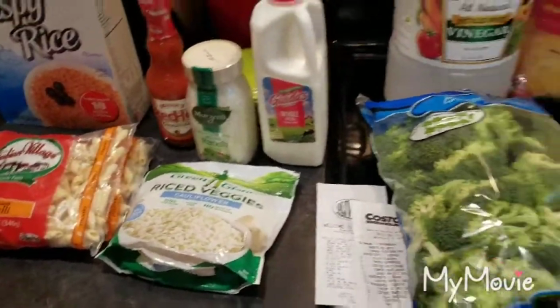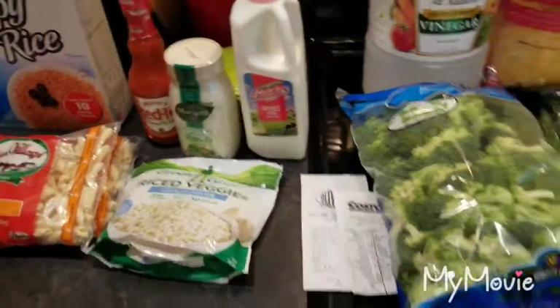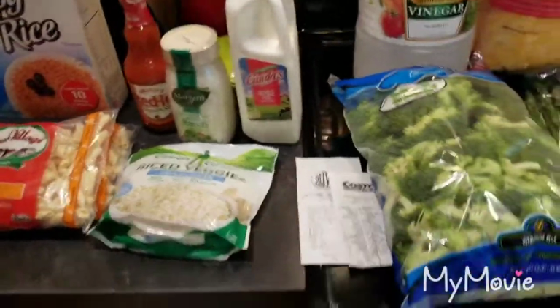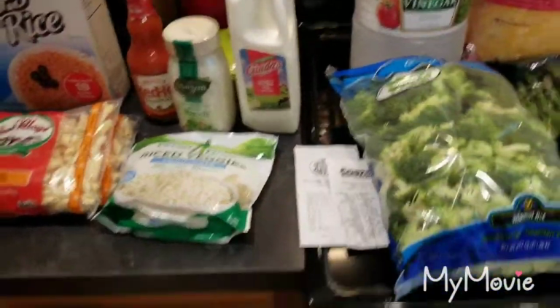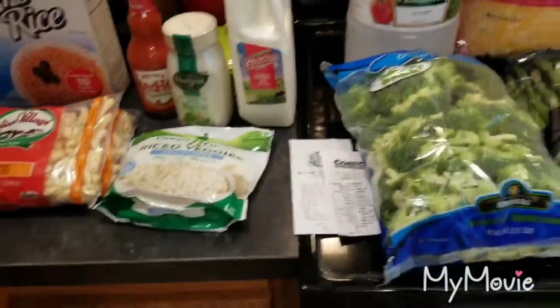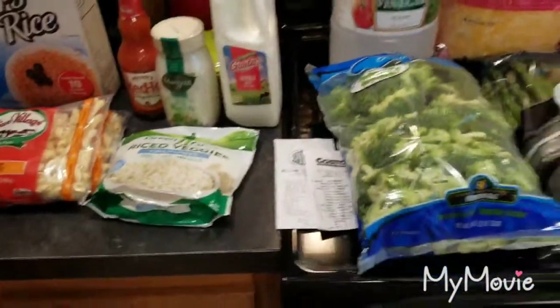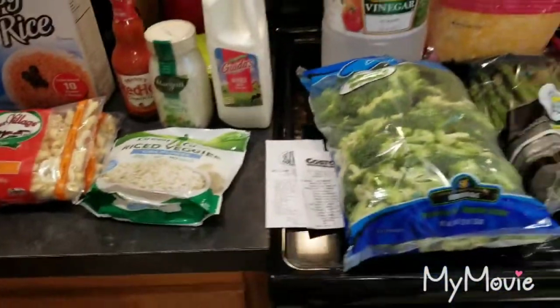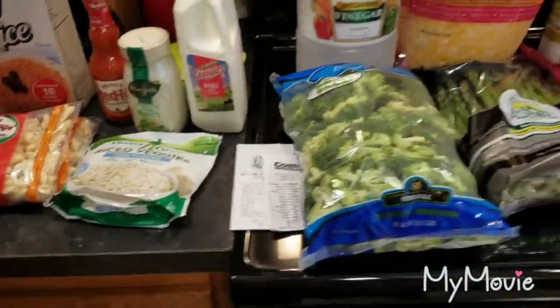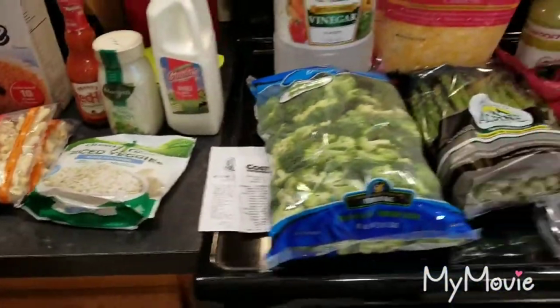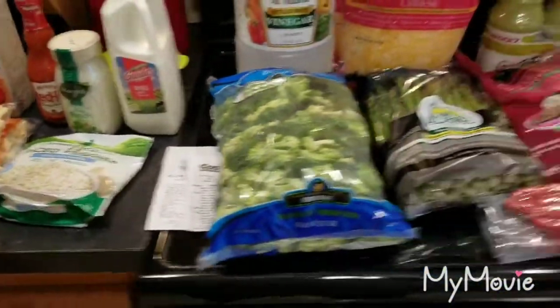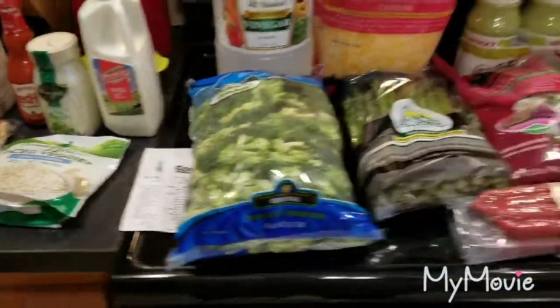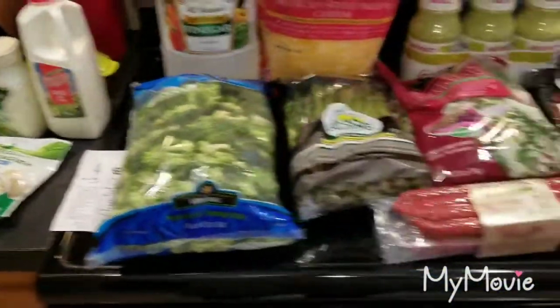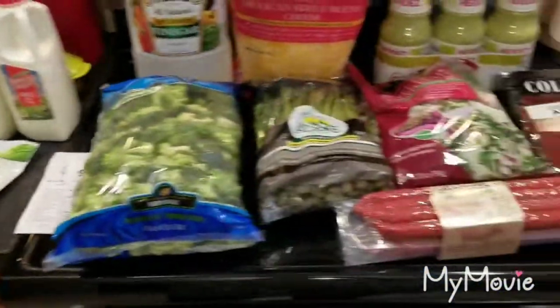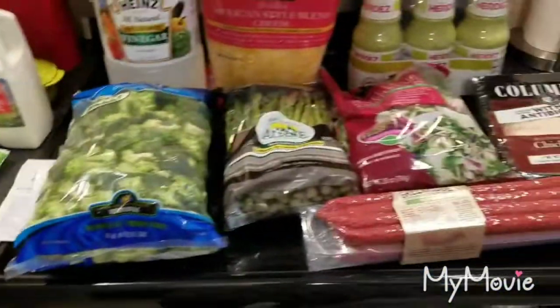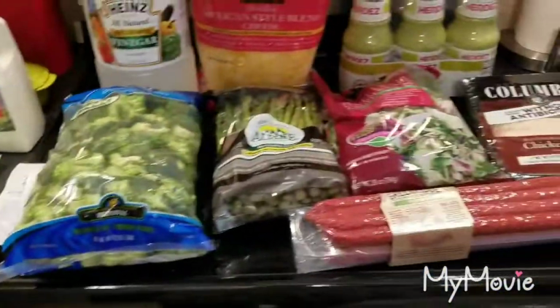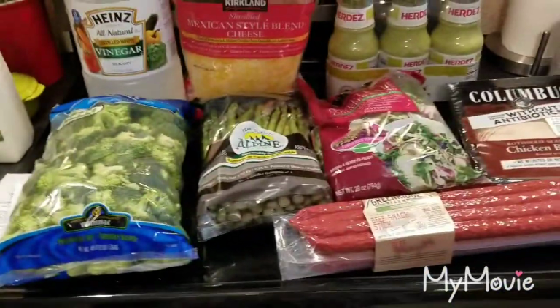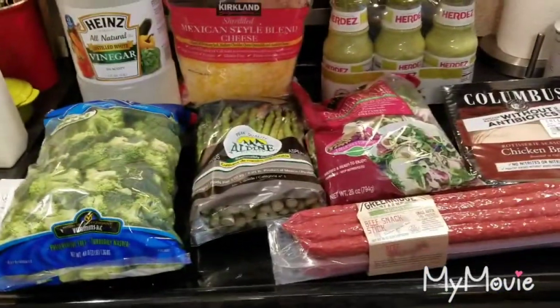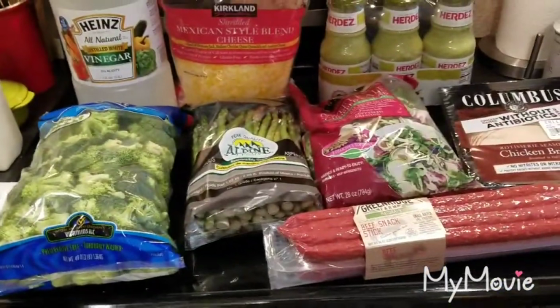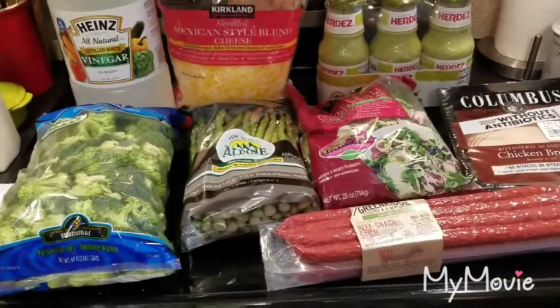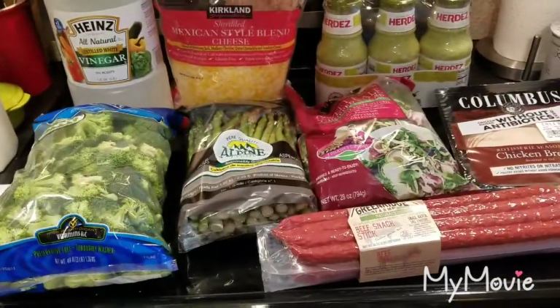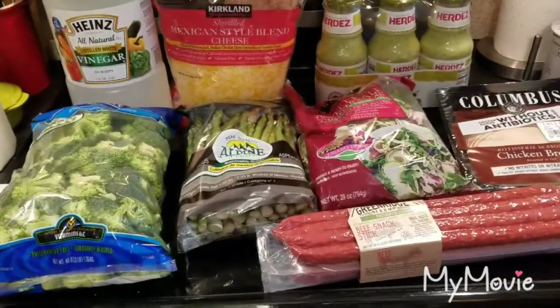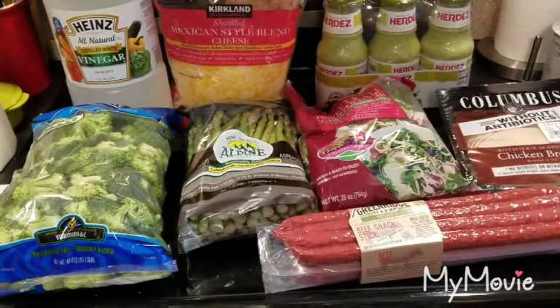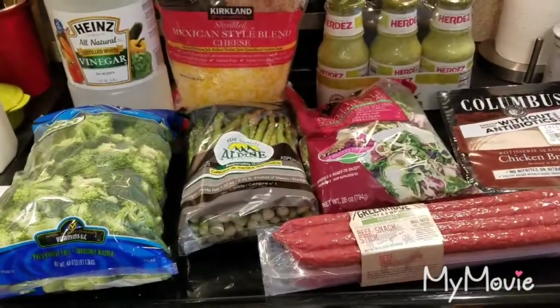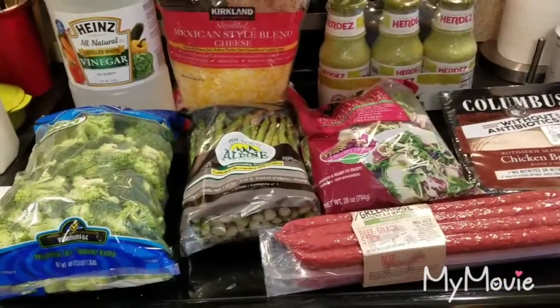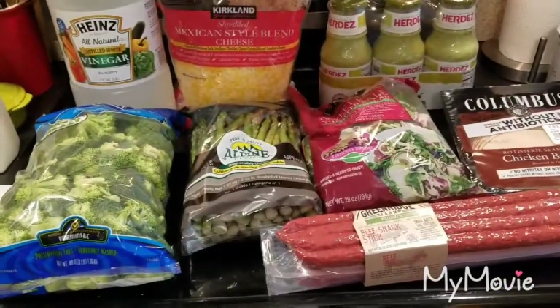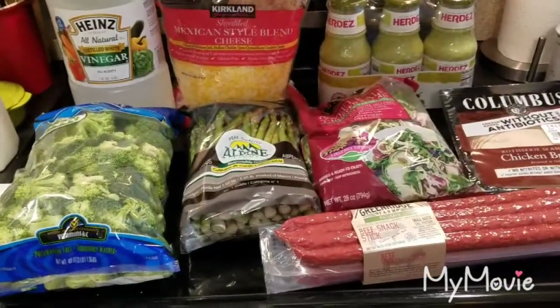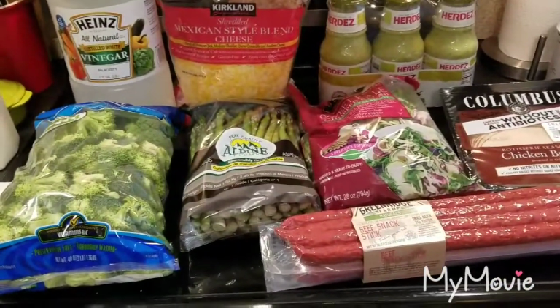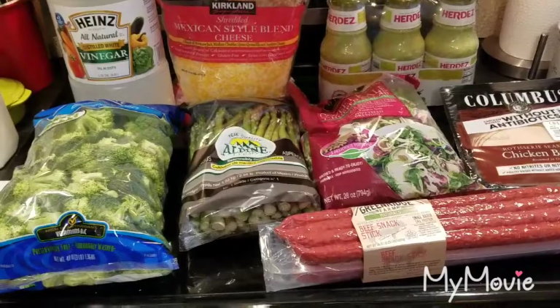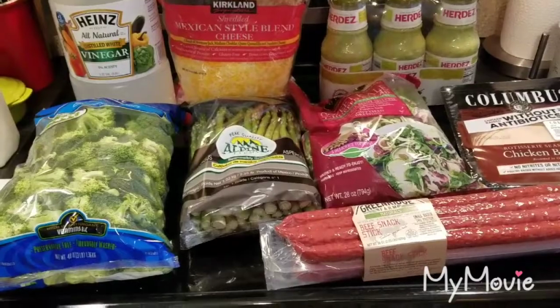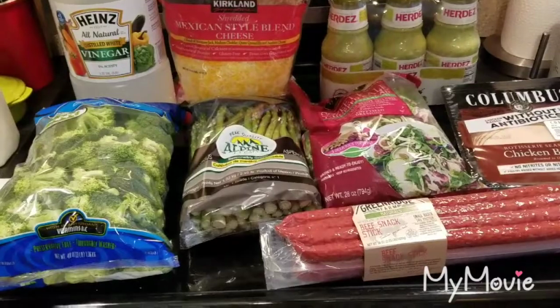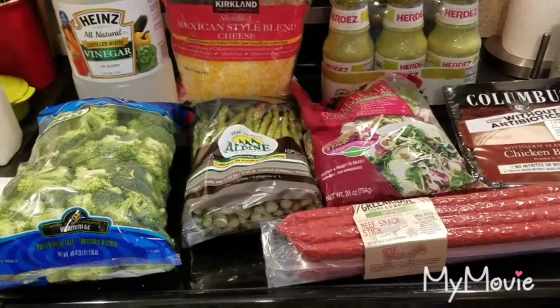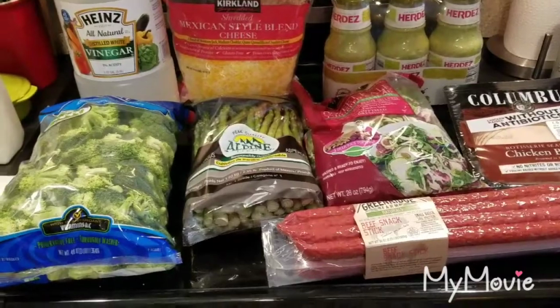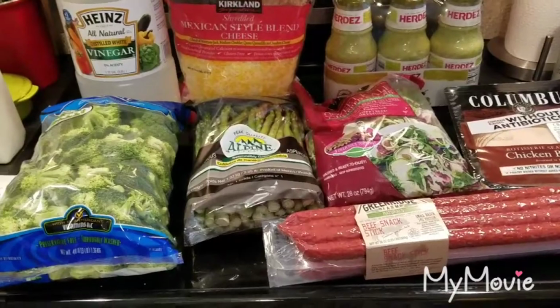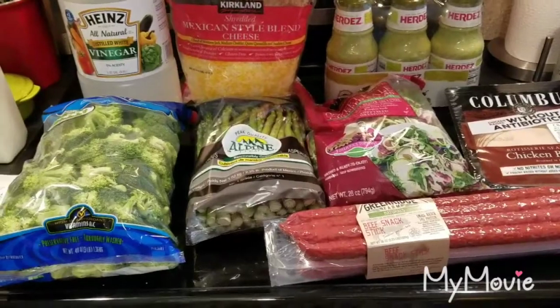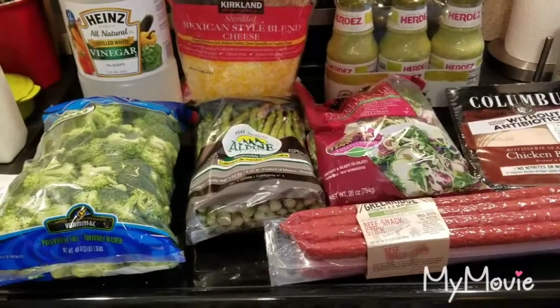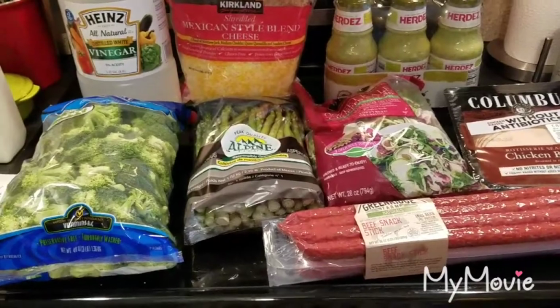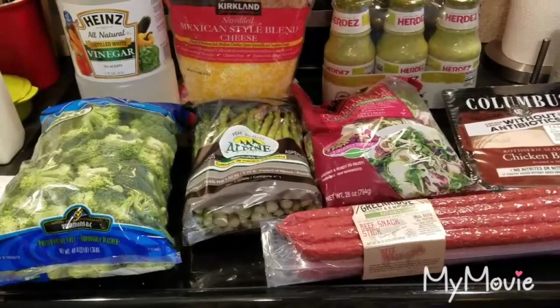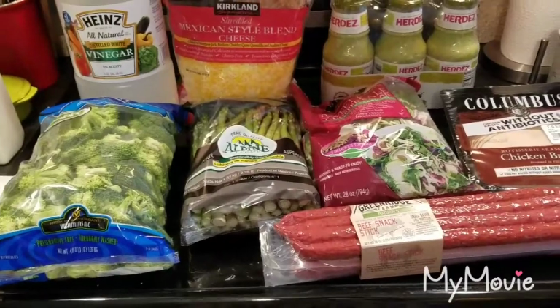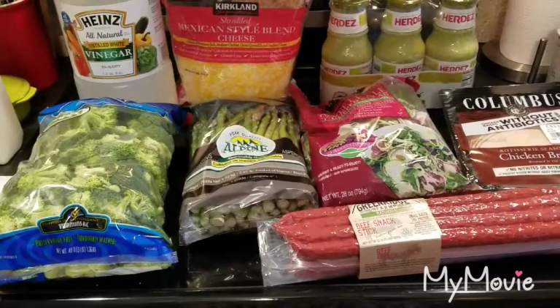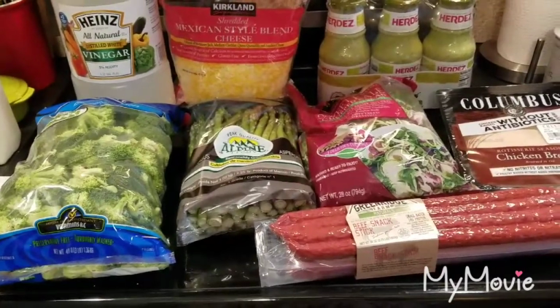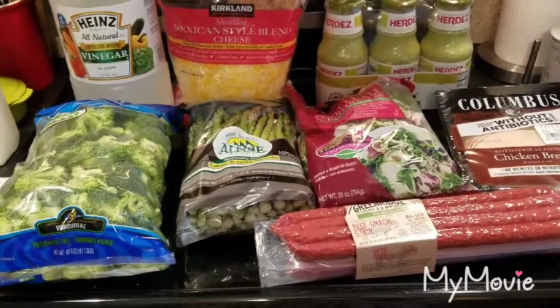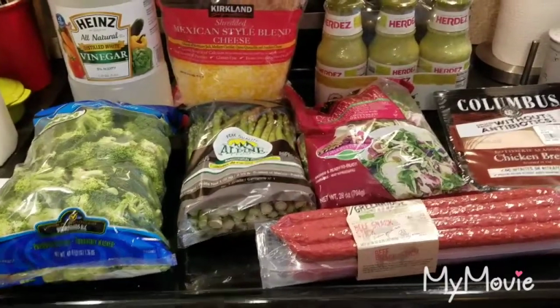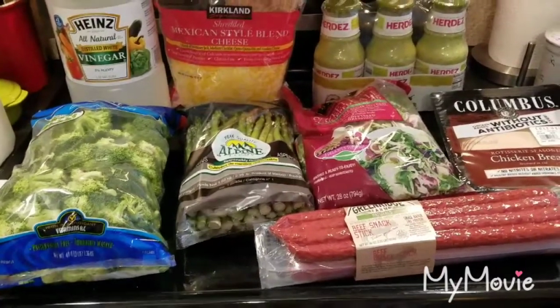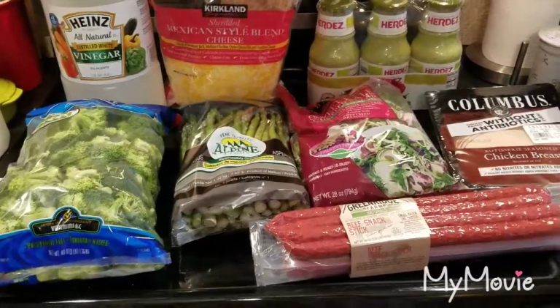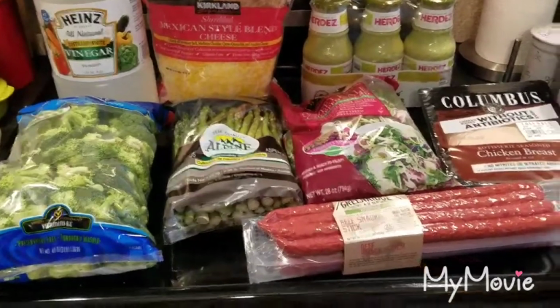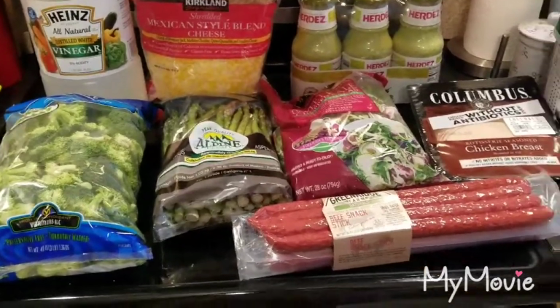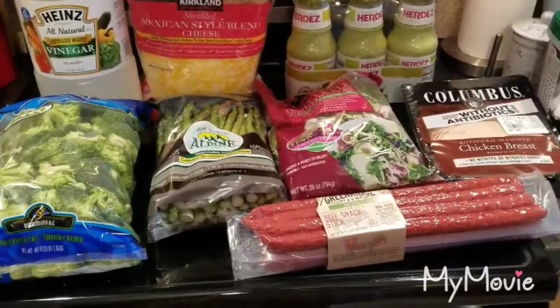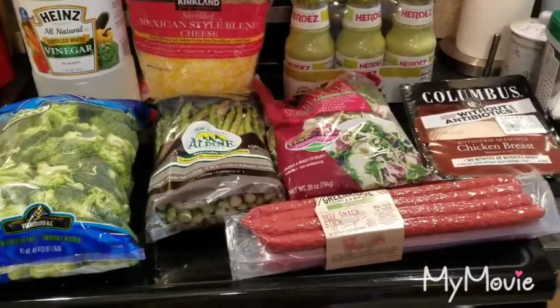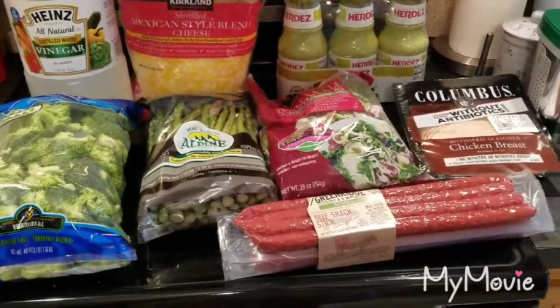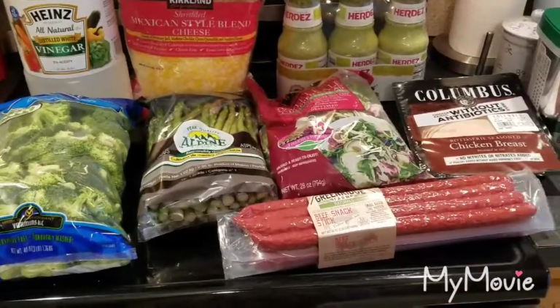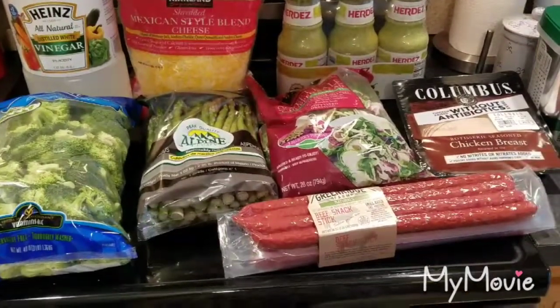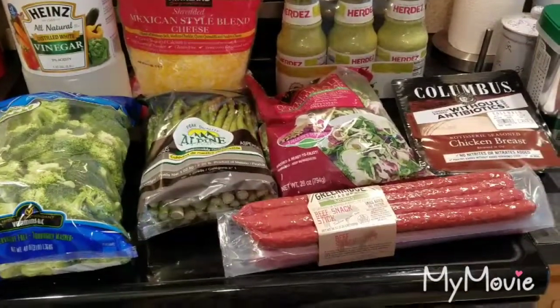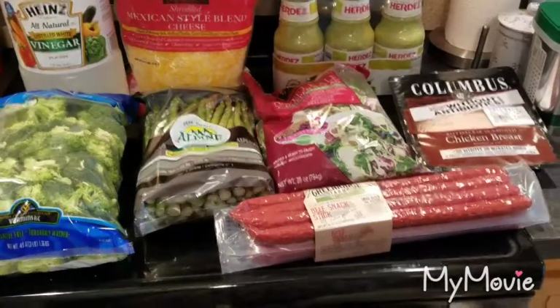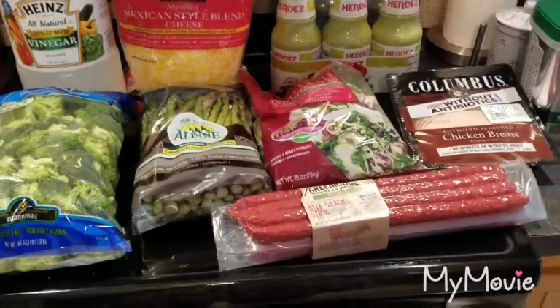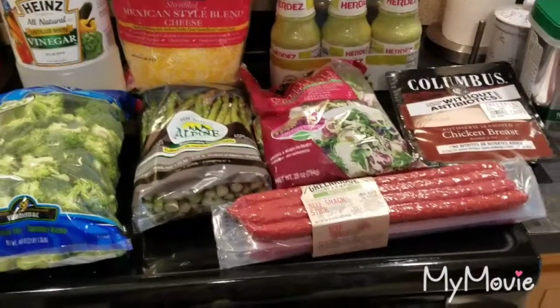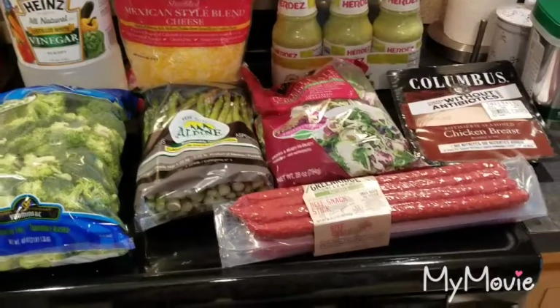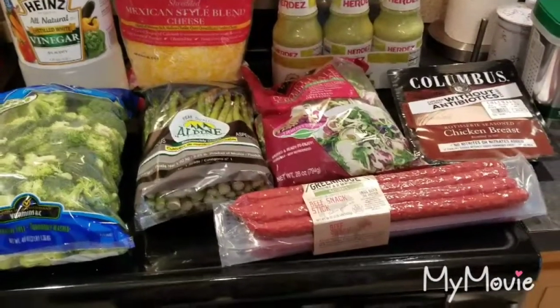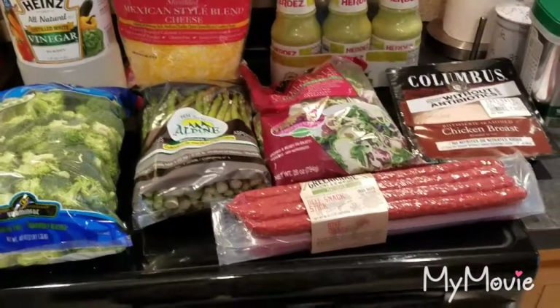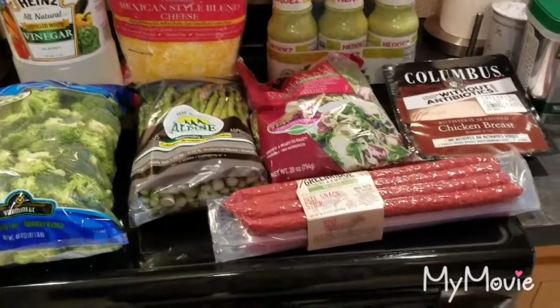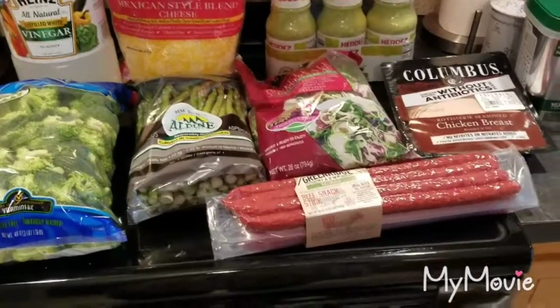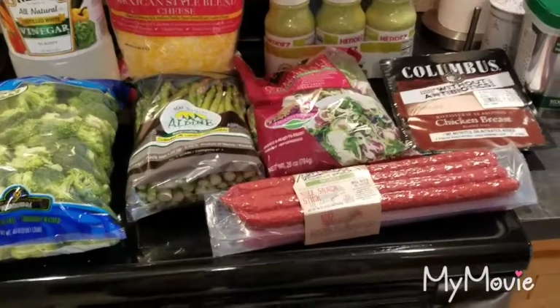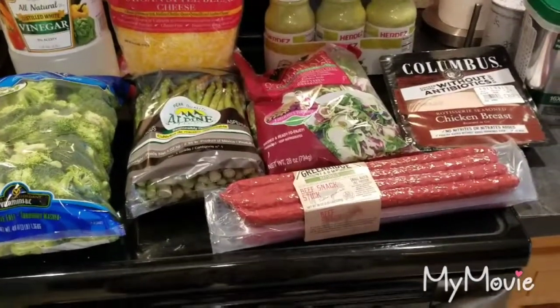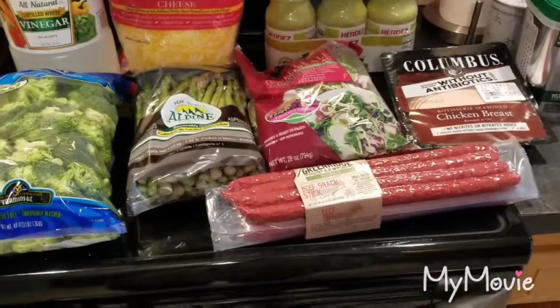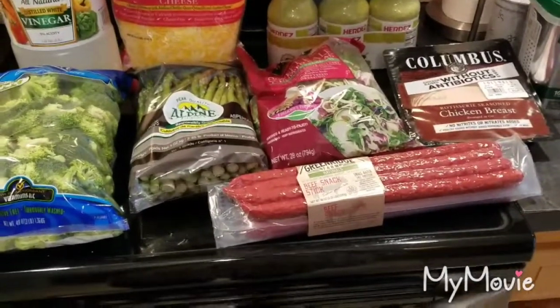That's Cain letting me know he needs to come in! I hope you guys enjoy this video — if you do, please give it a thumbs up, hit subscribe, share, and I'll talk to you all next time. Bye!